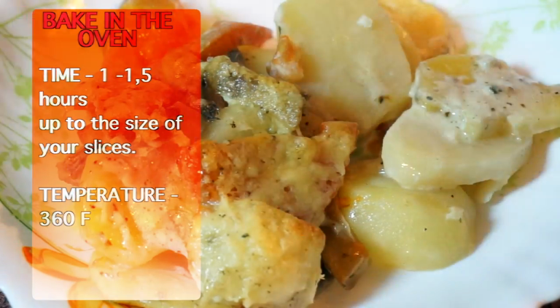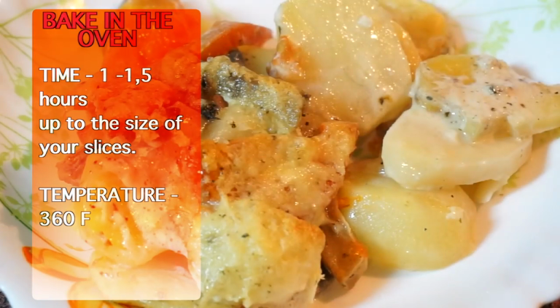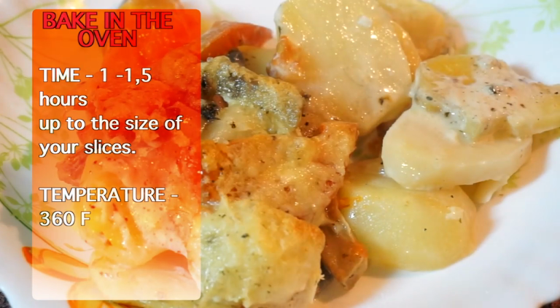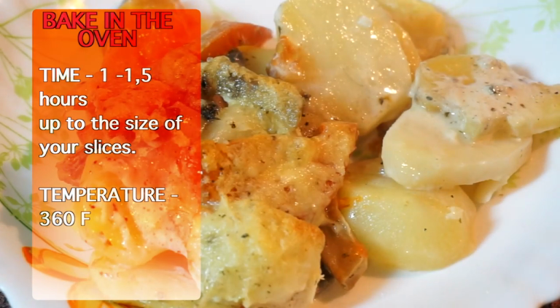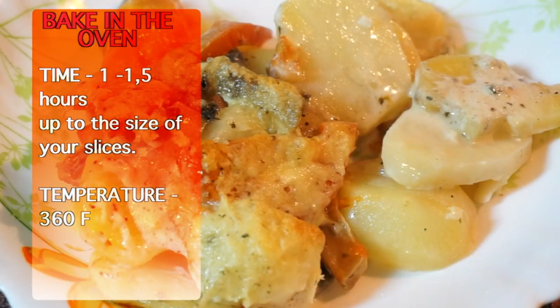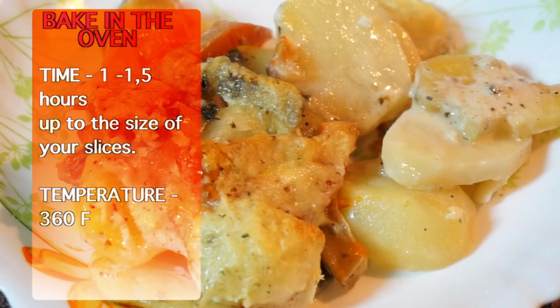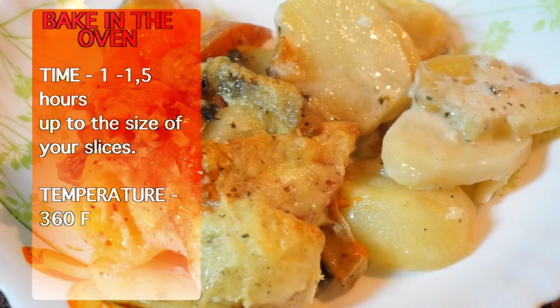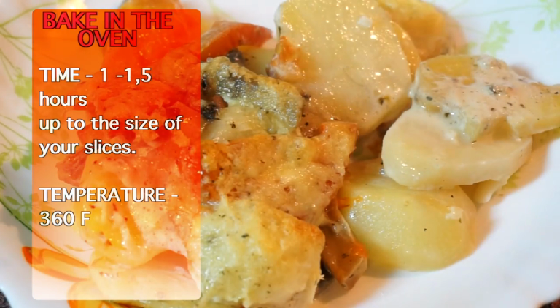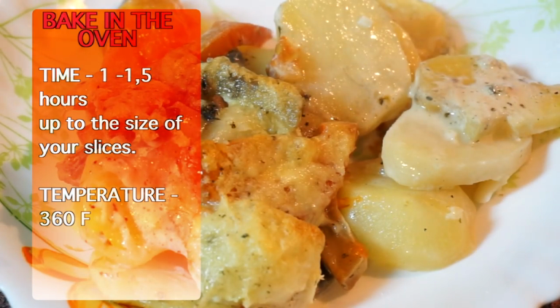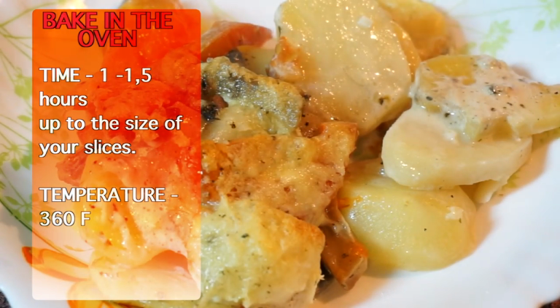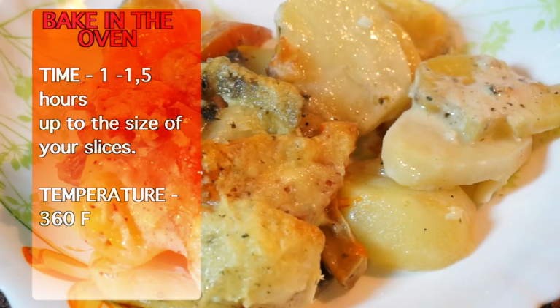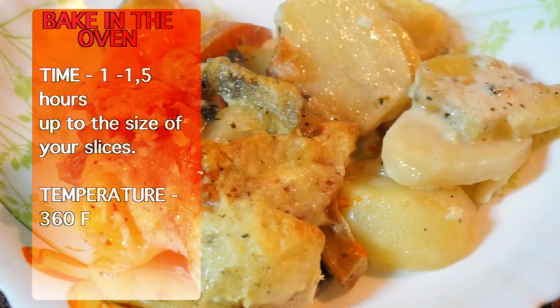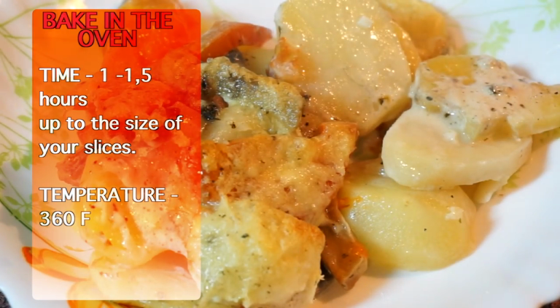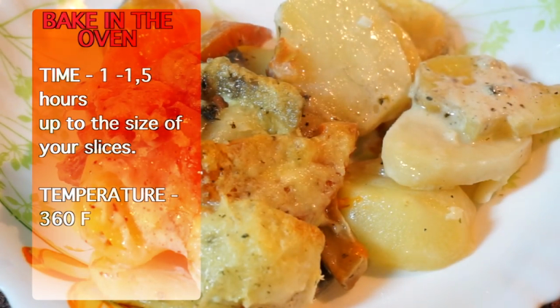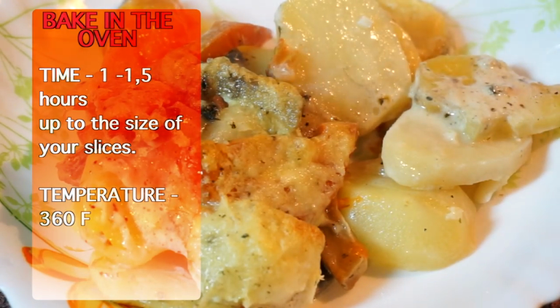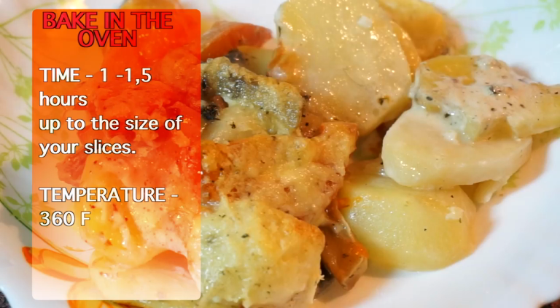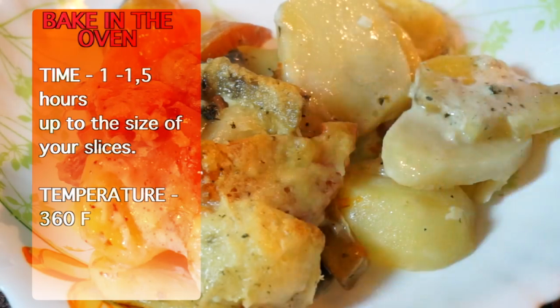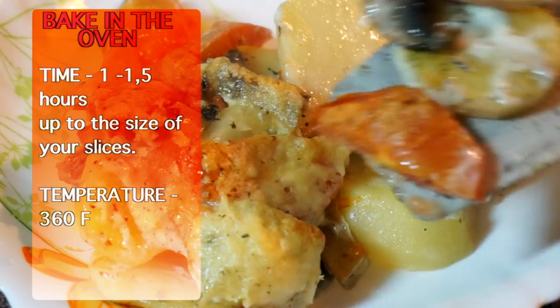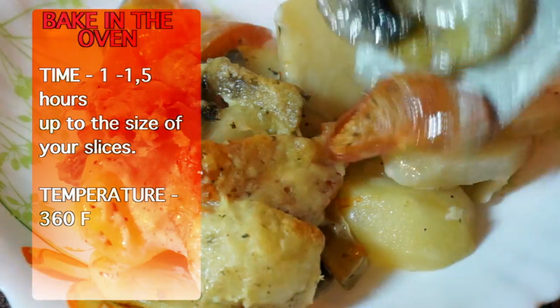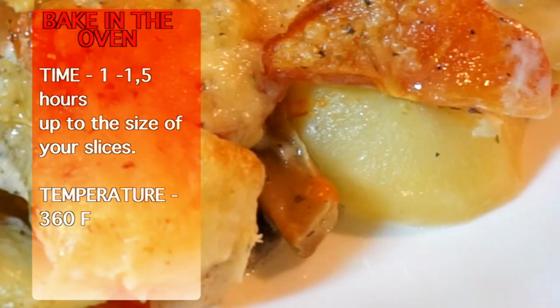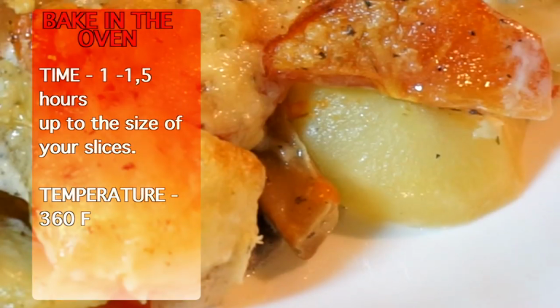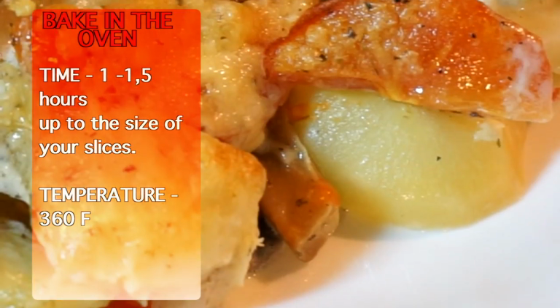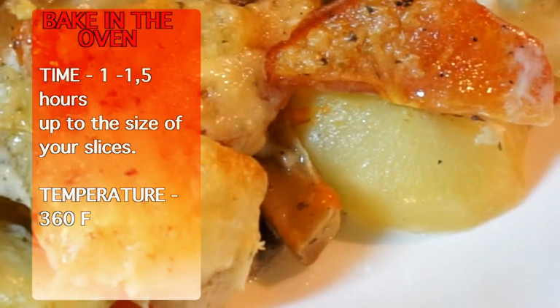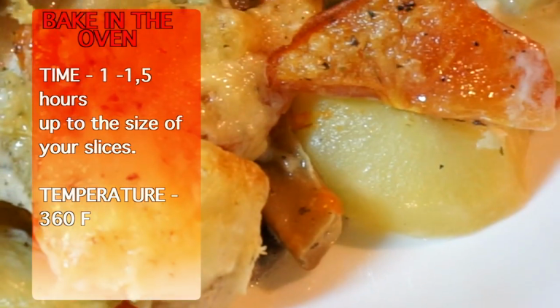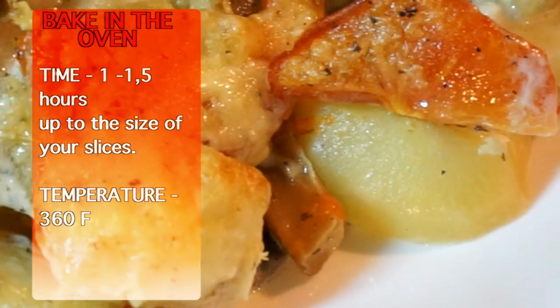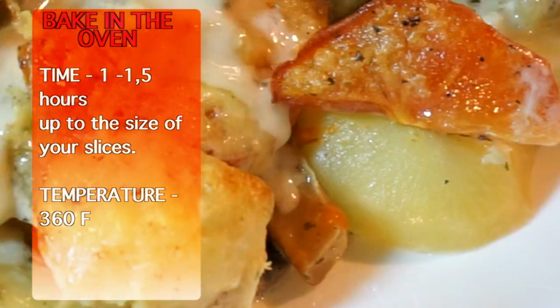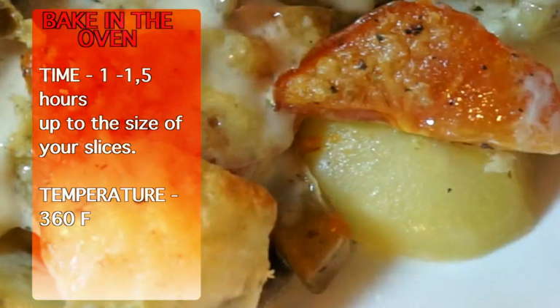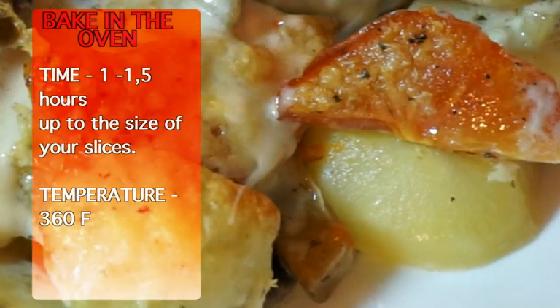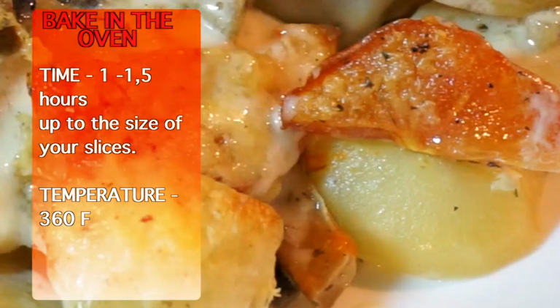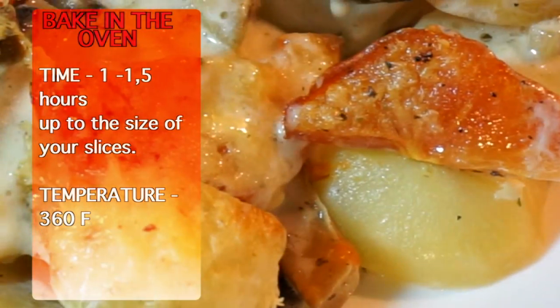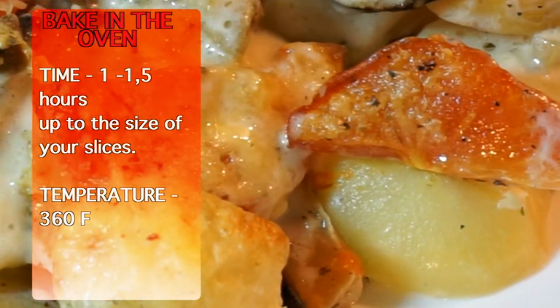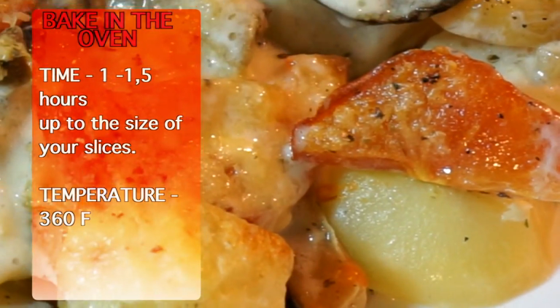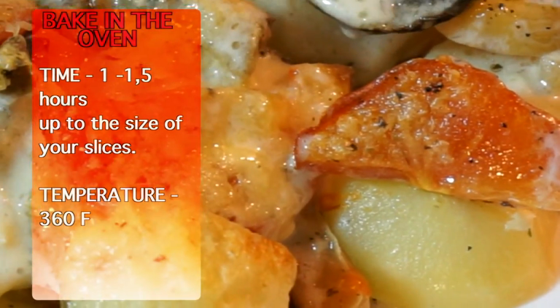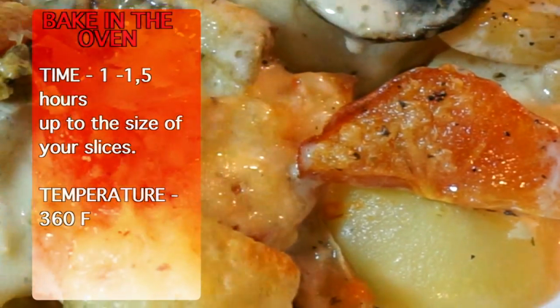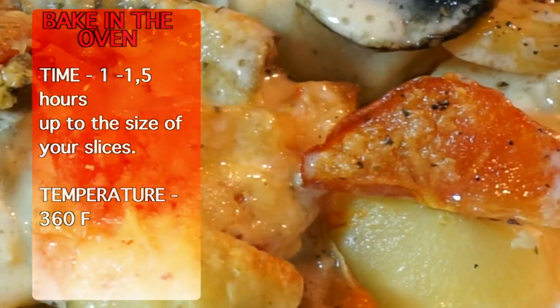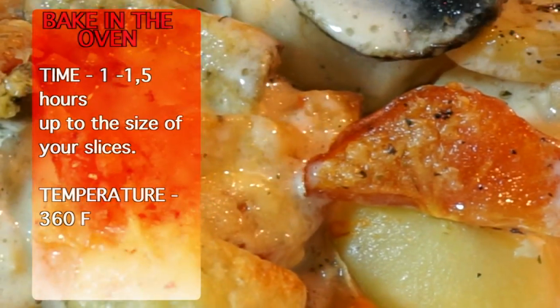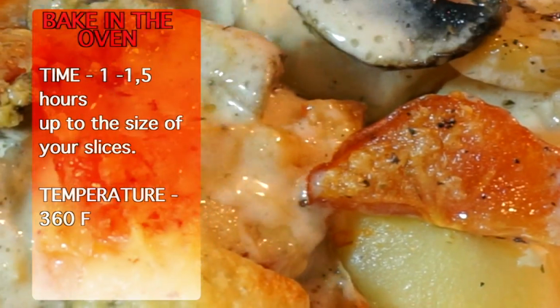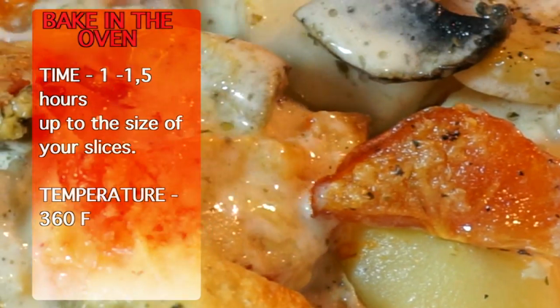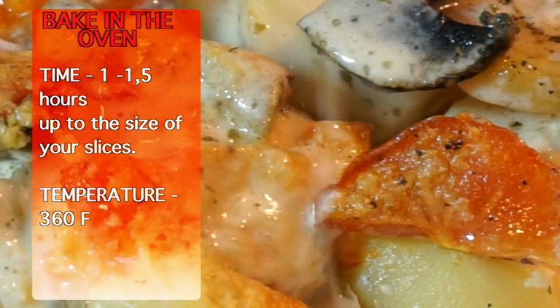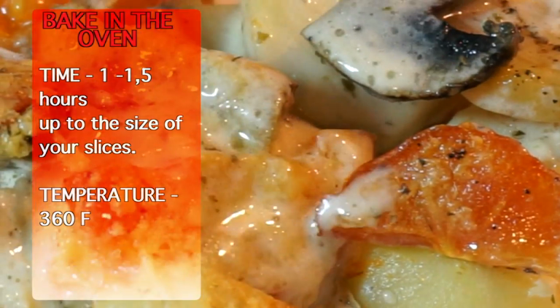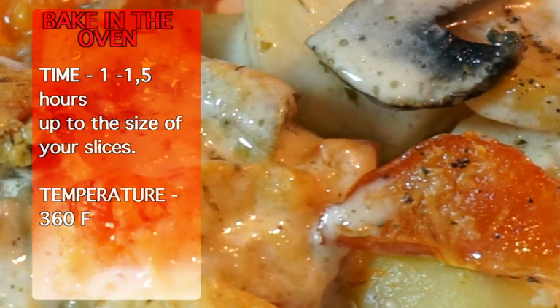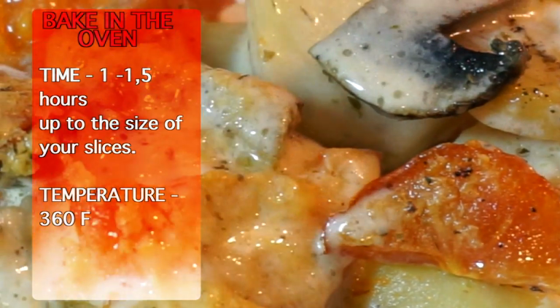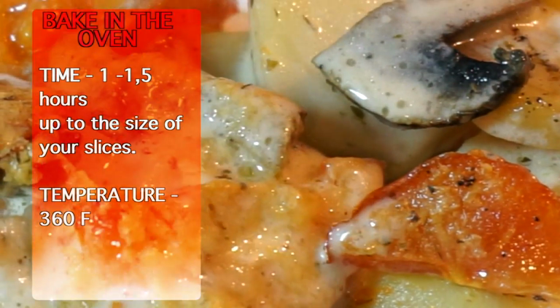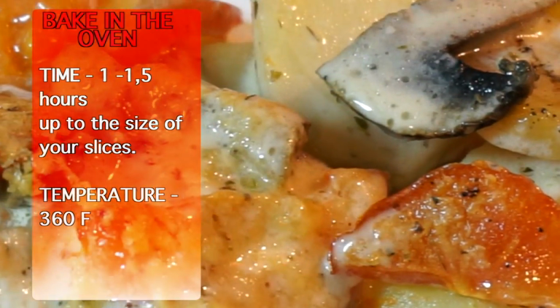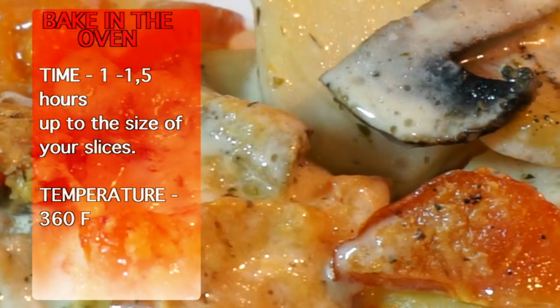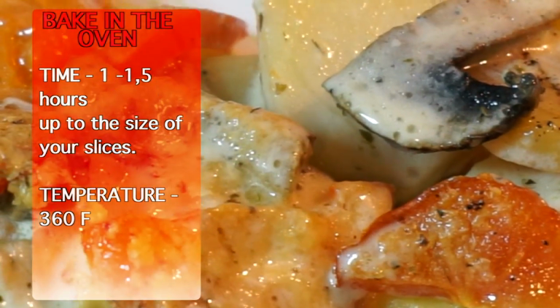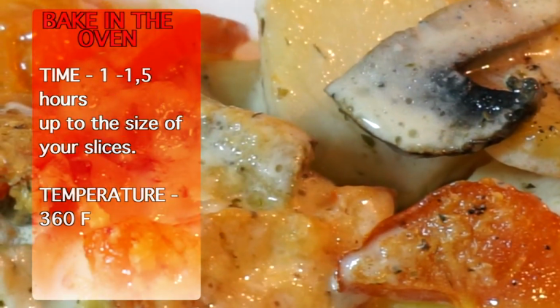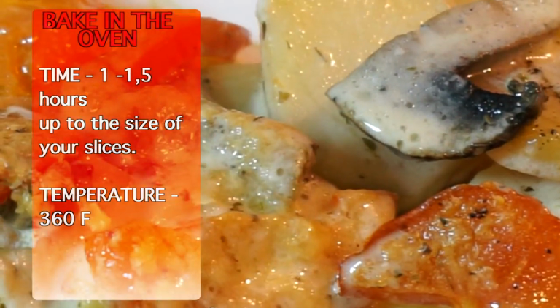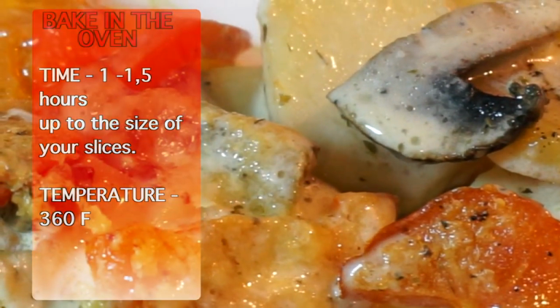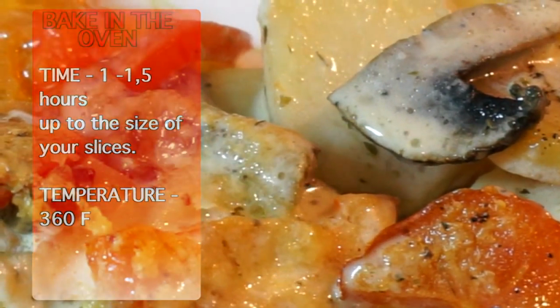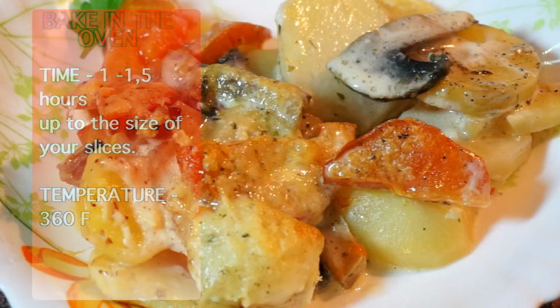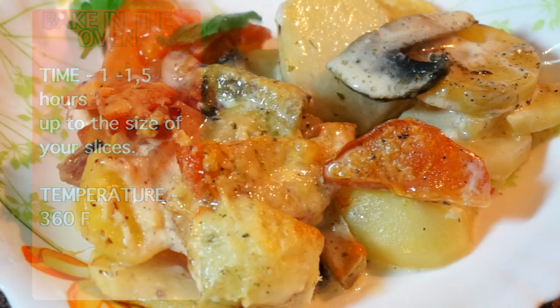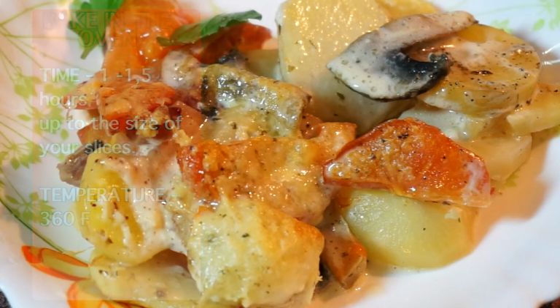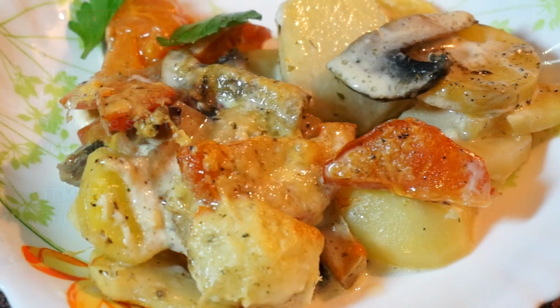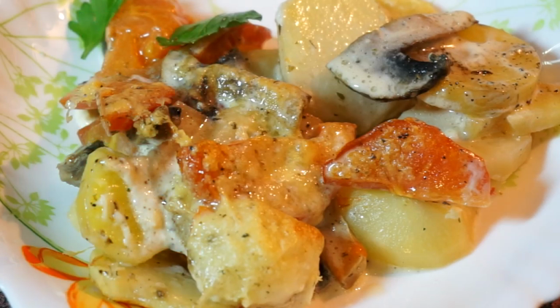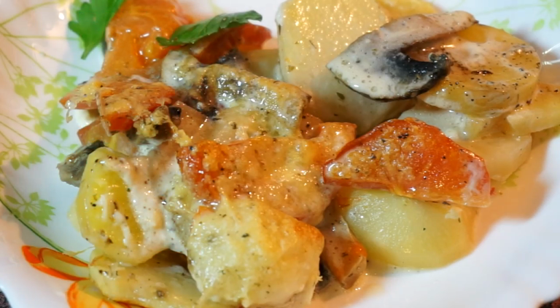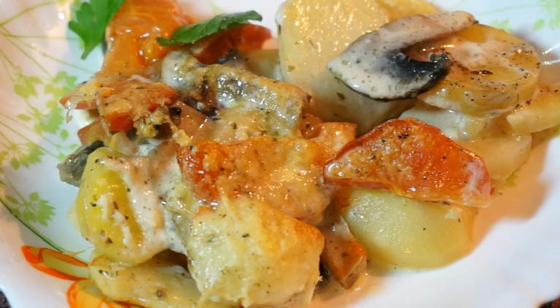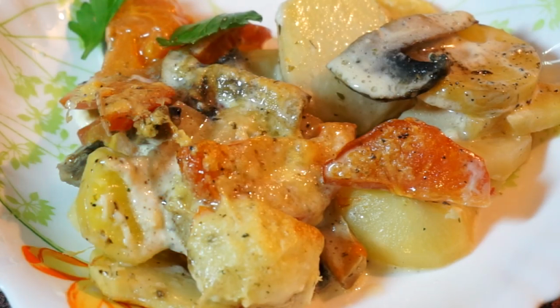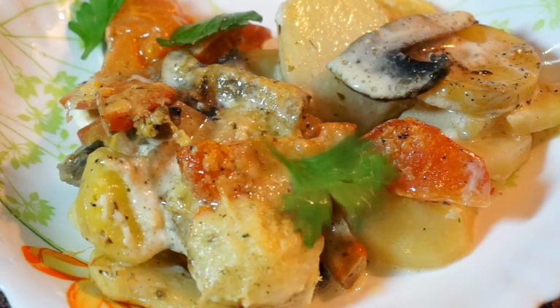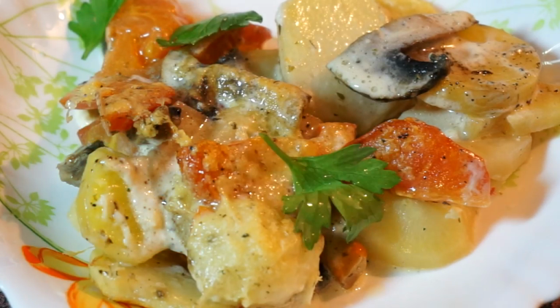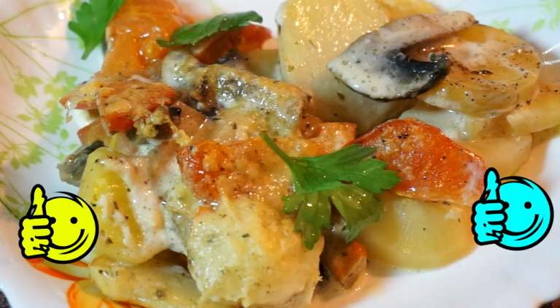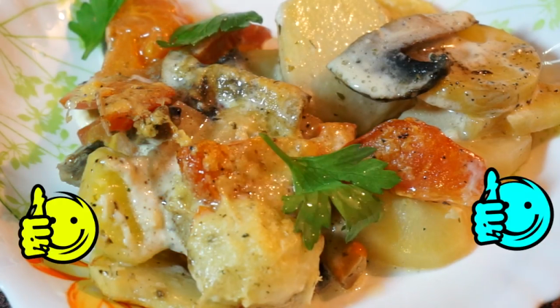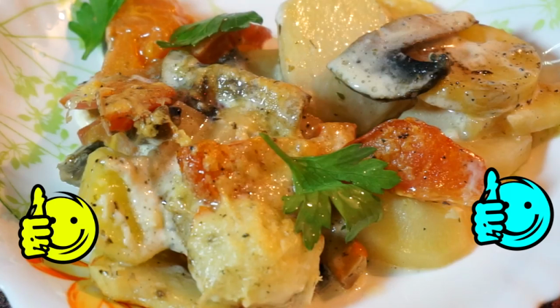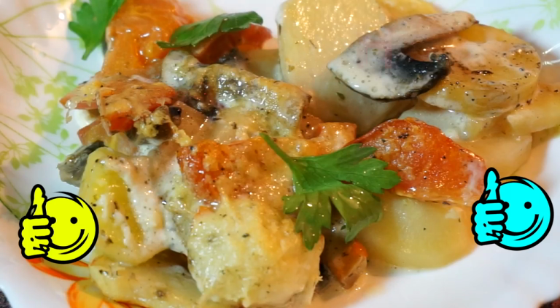360 Fahrenheit and 1 hour in the oven. And here we go — enjoy!